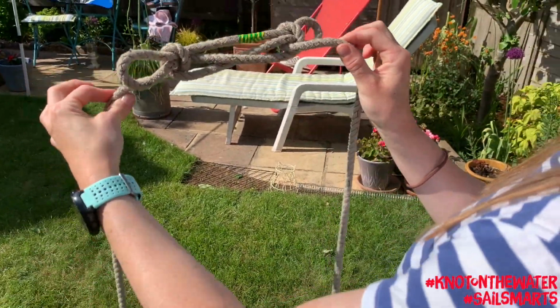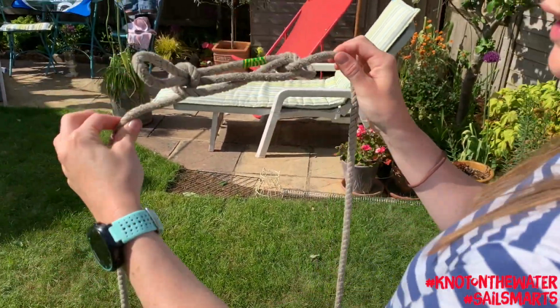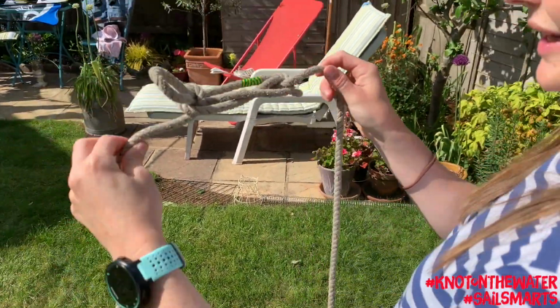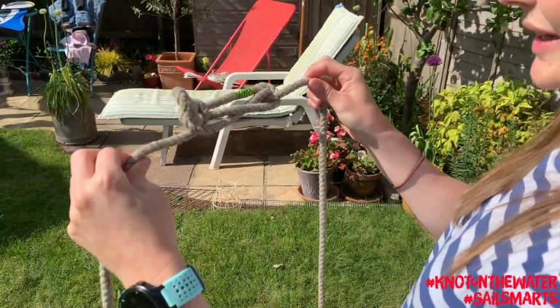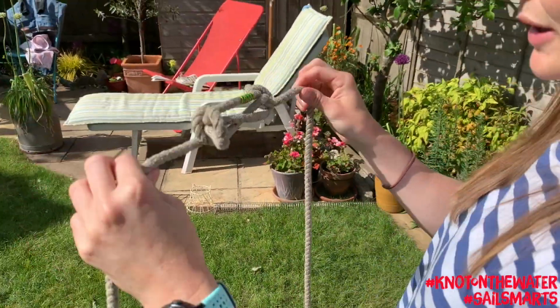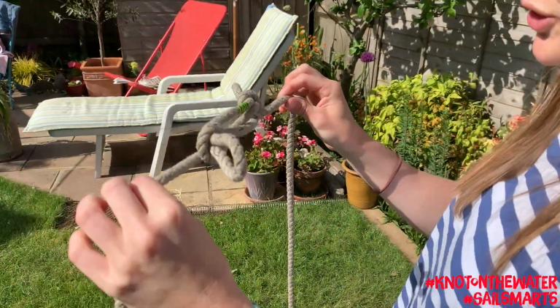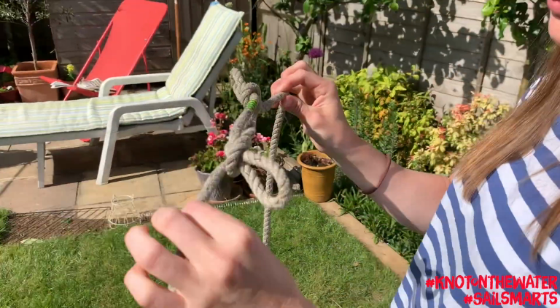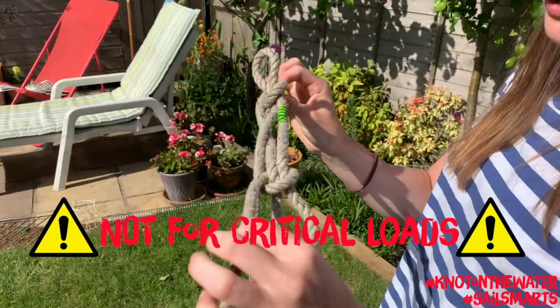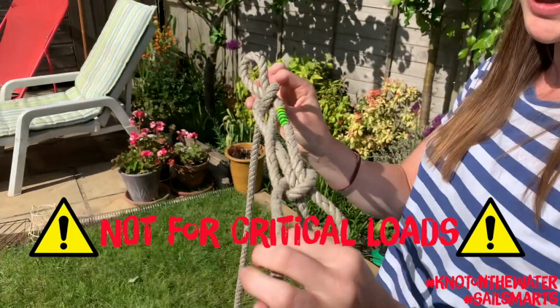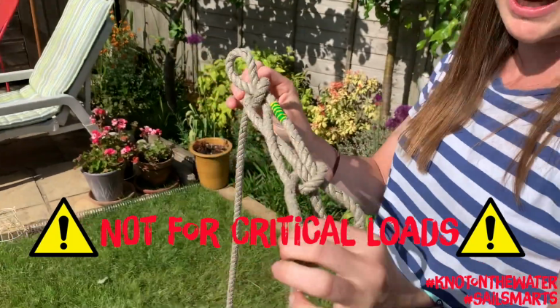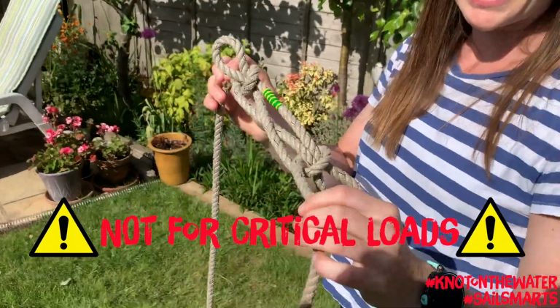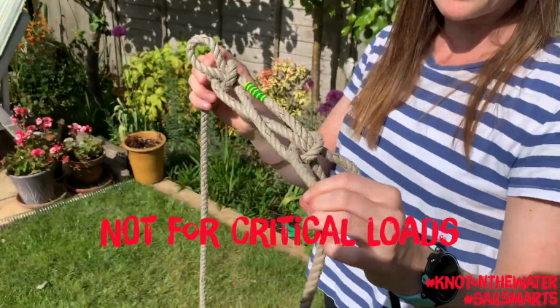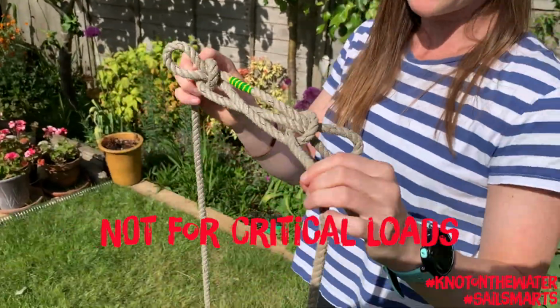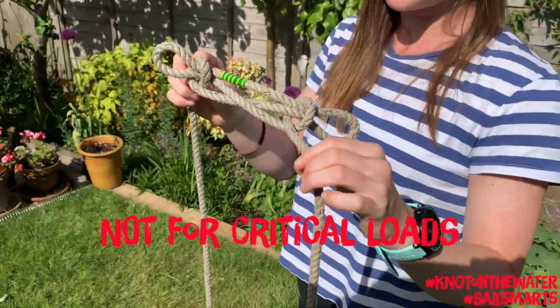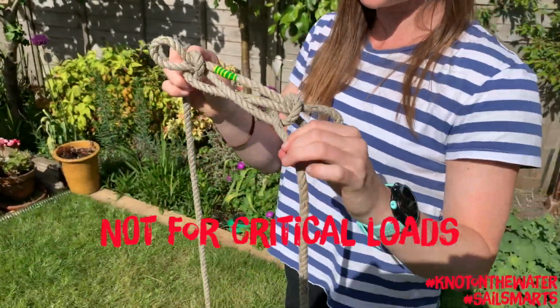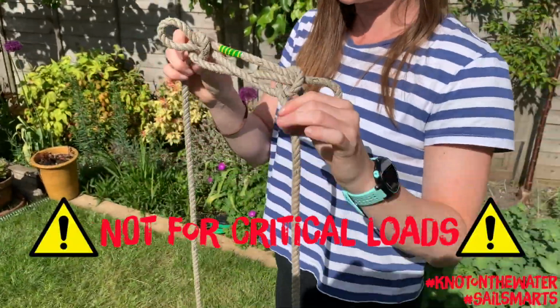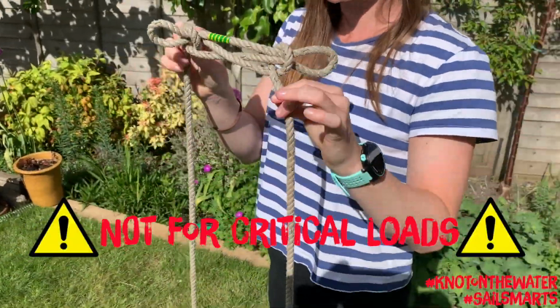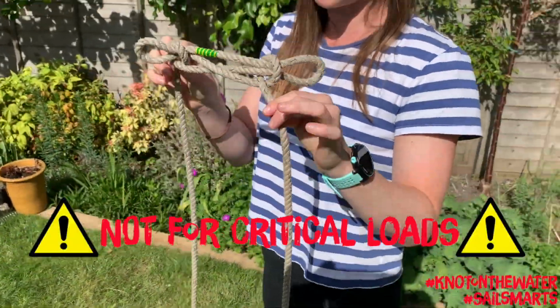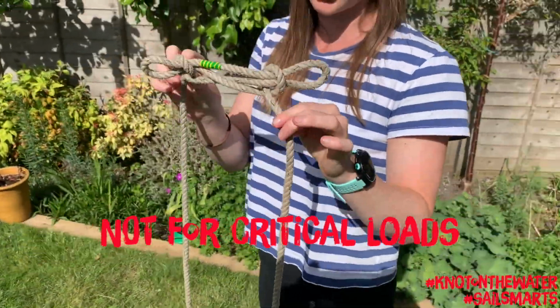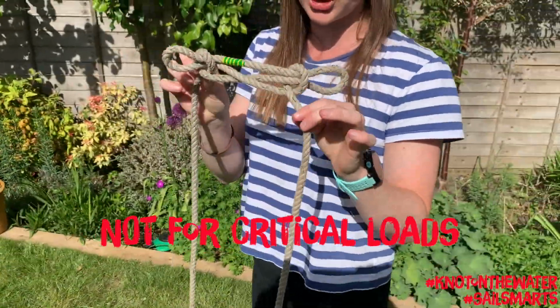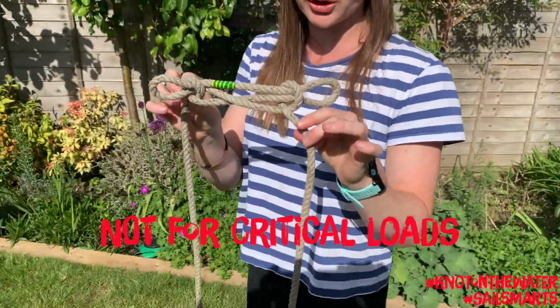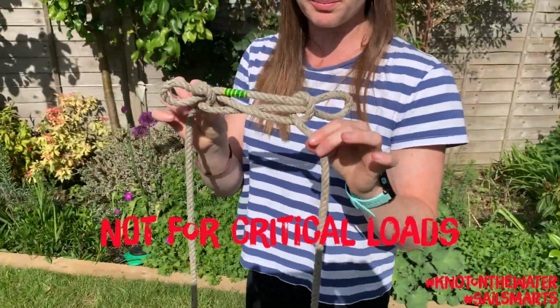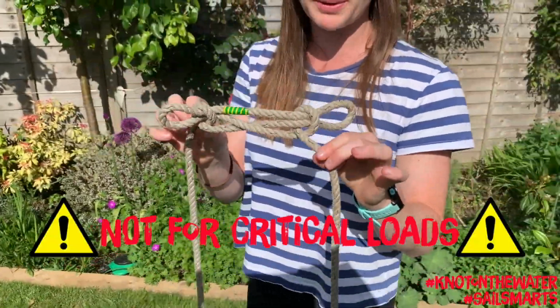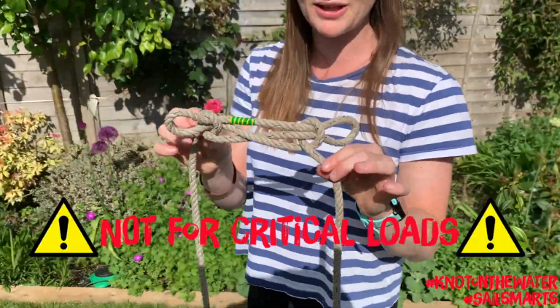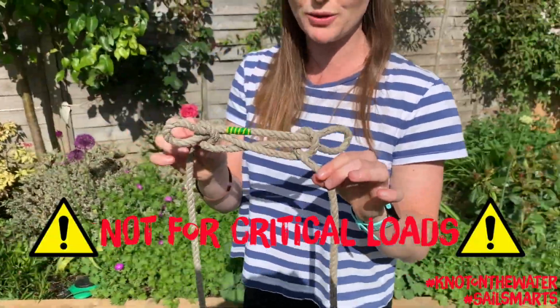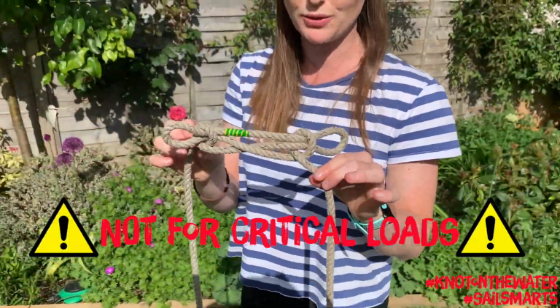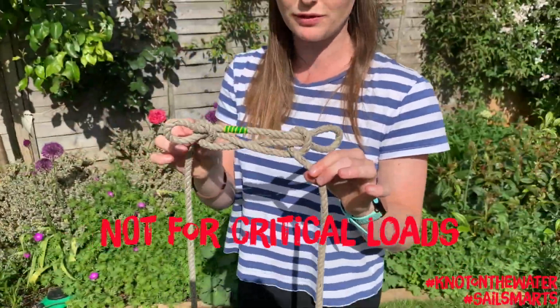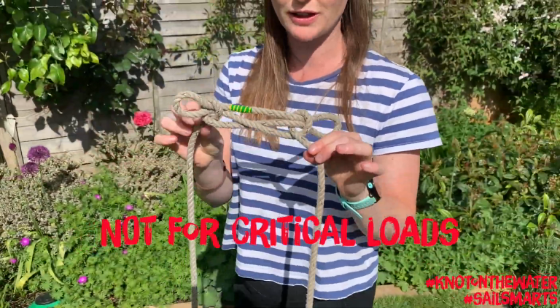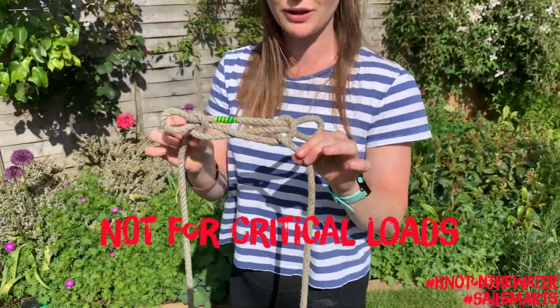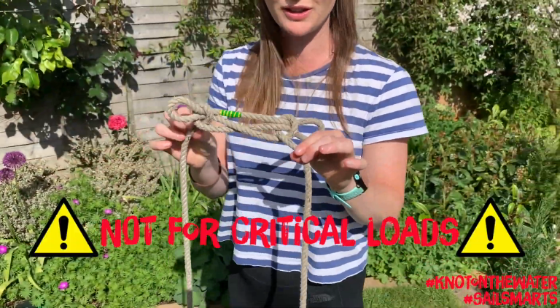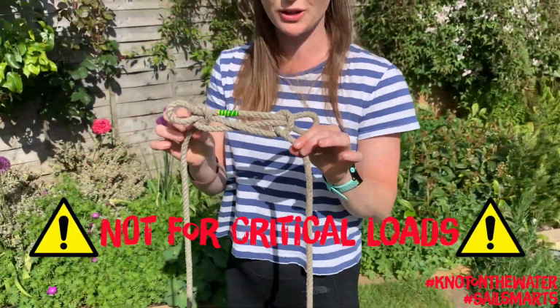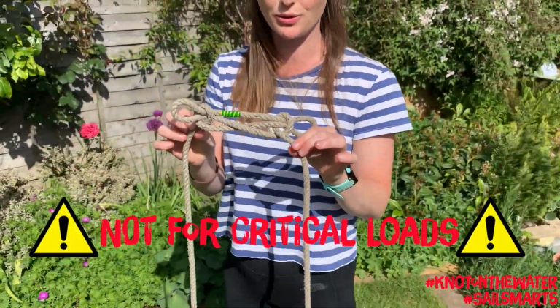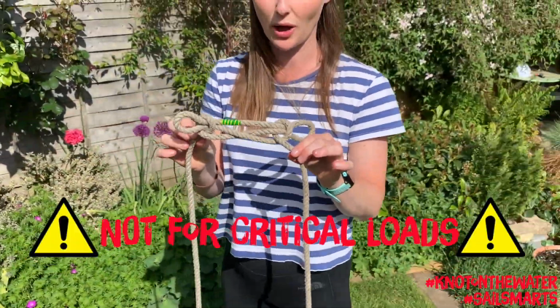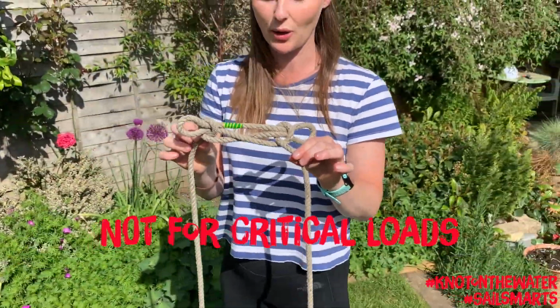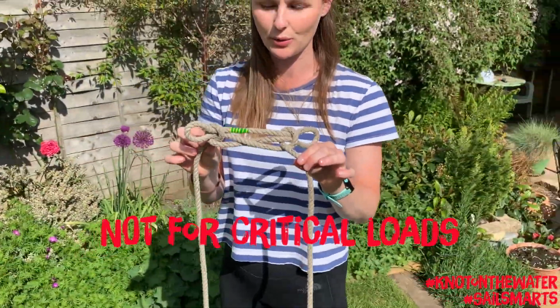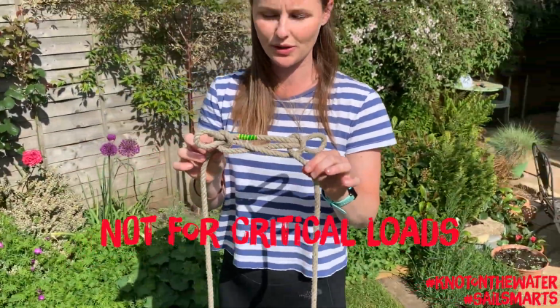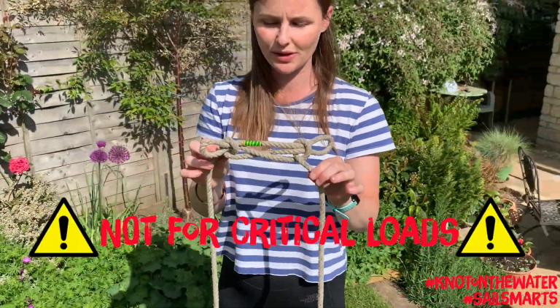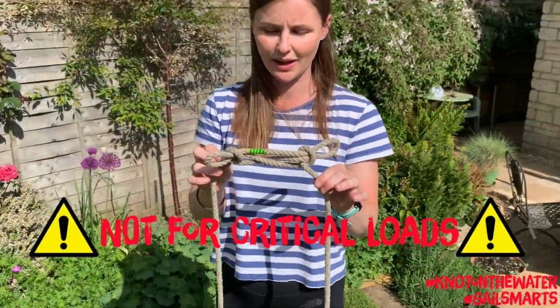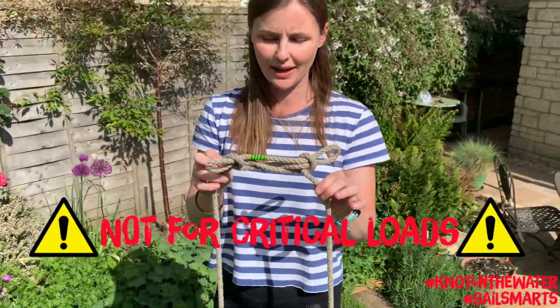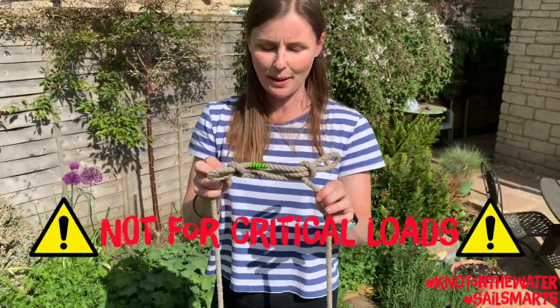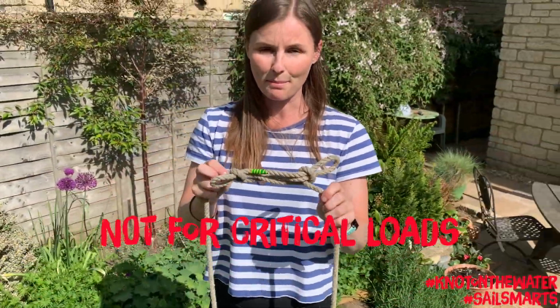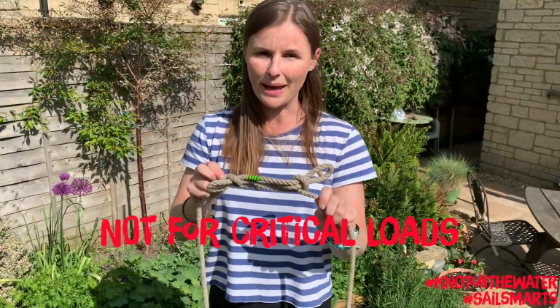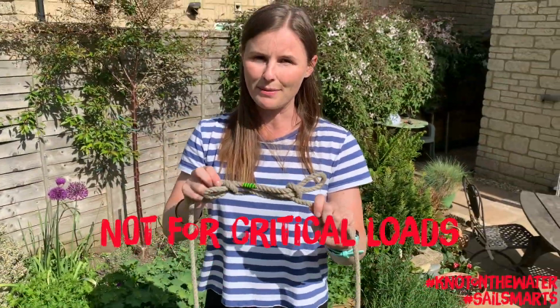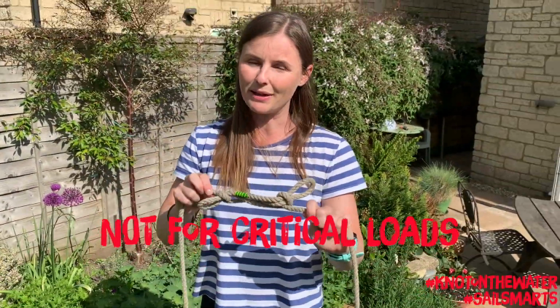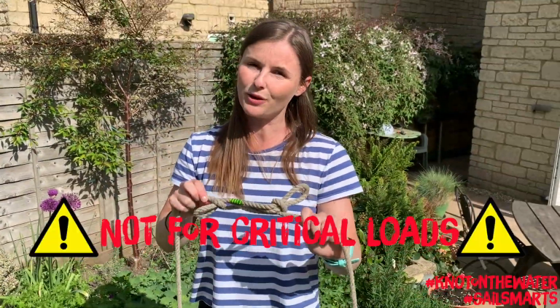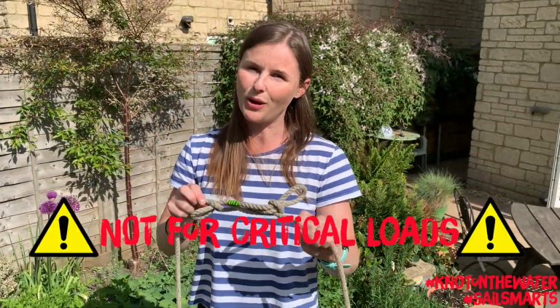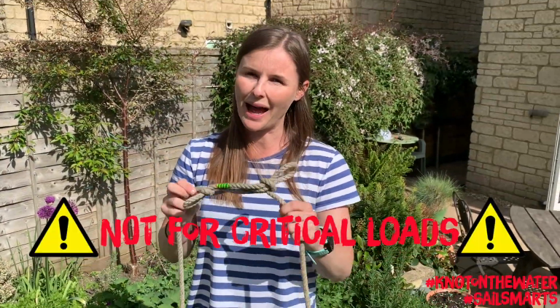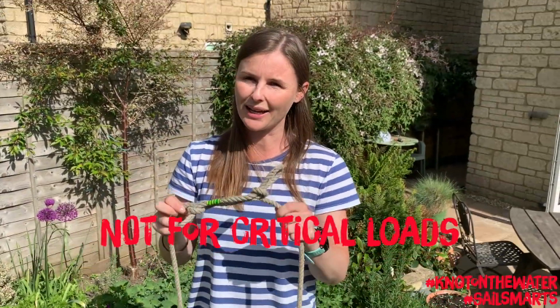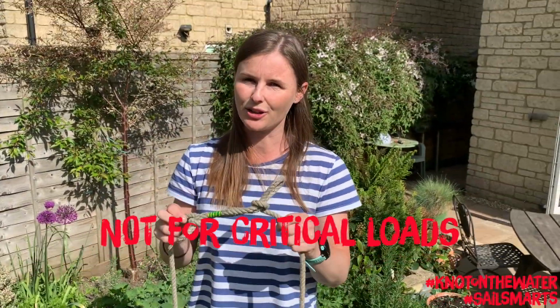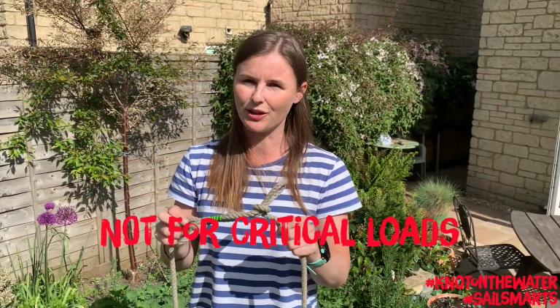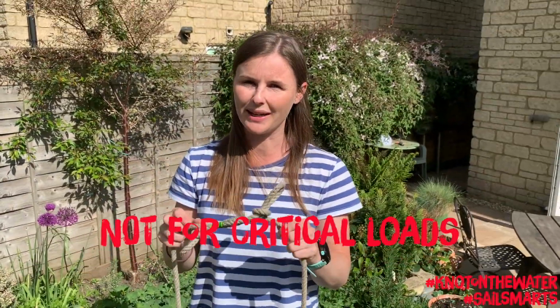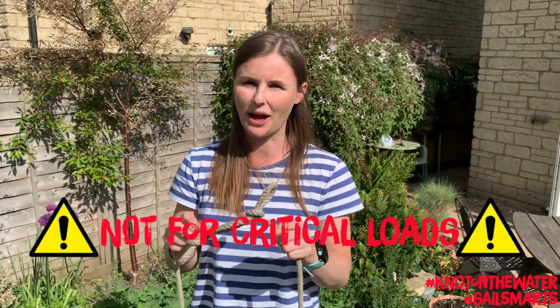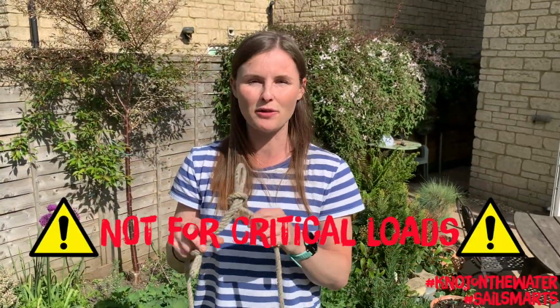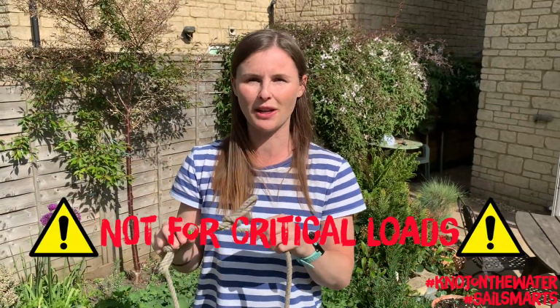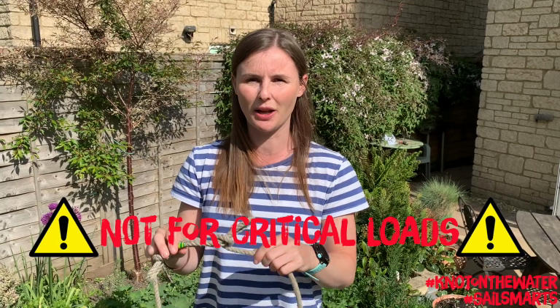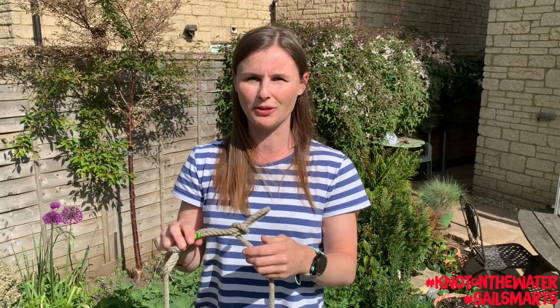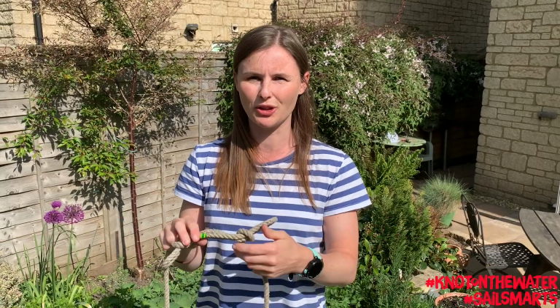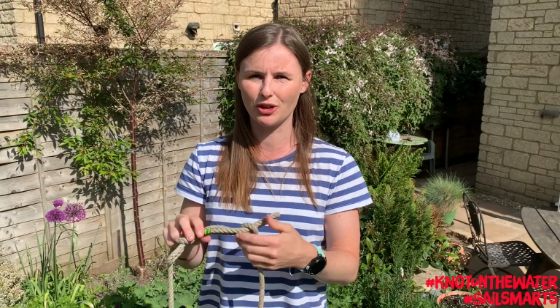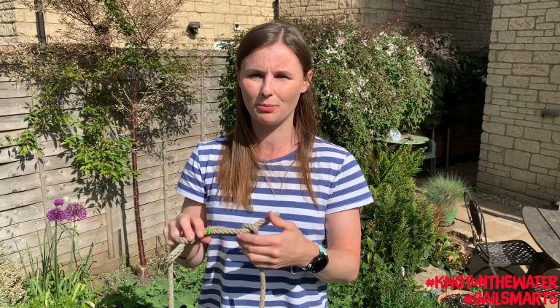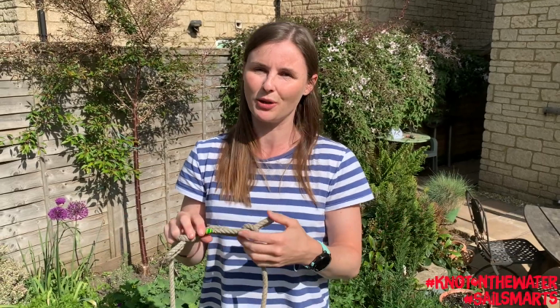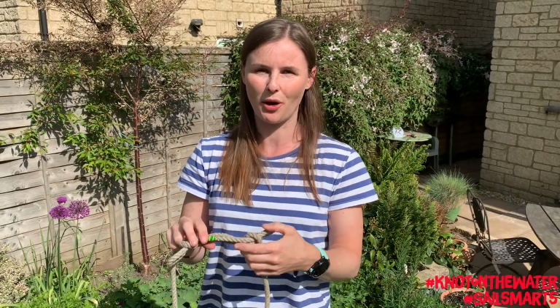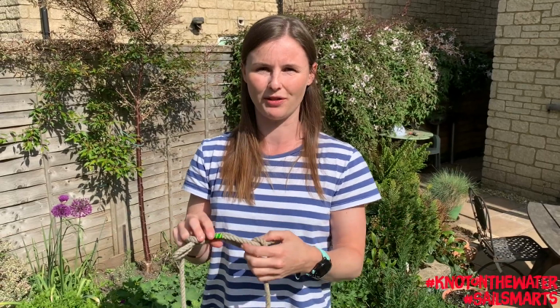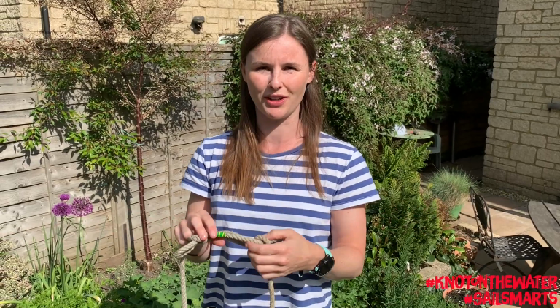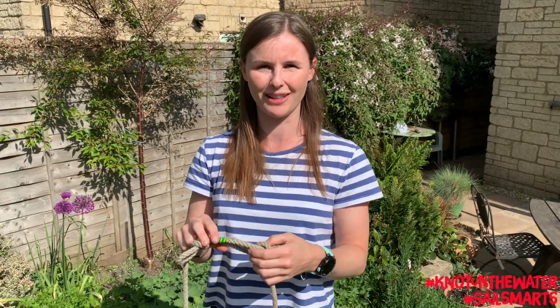Now just to say that this knot shouldn't be used for critical loads — maybe if you're anchoring over lunch, but not overnight.